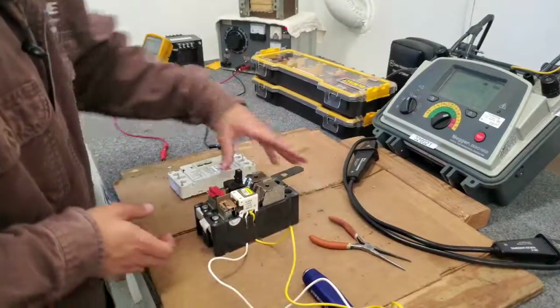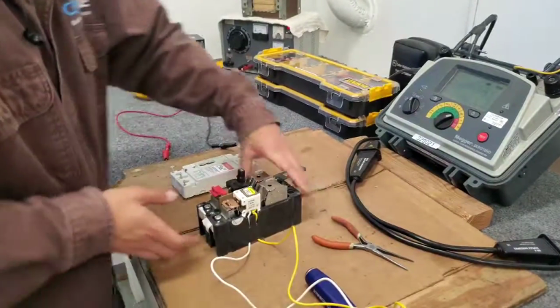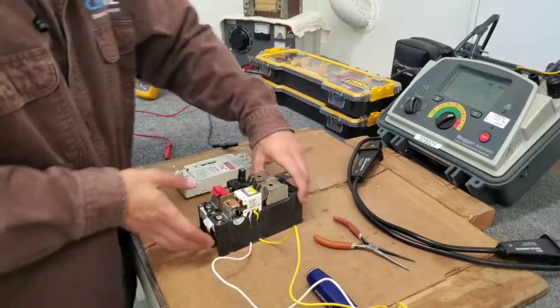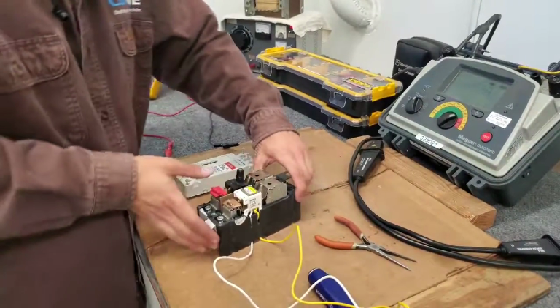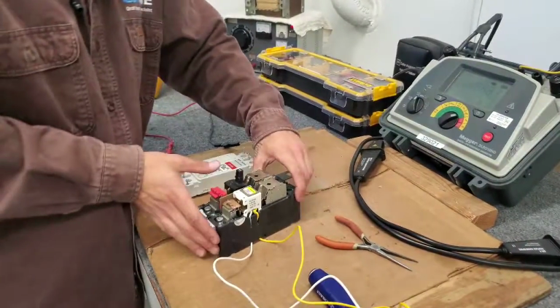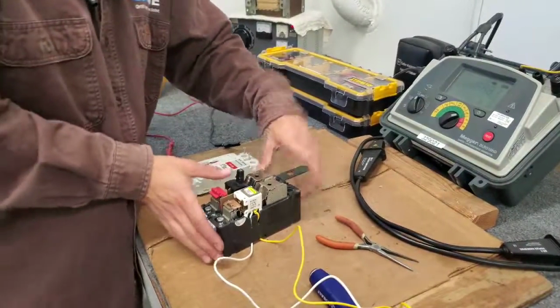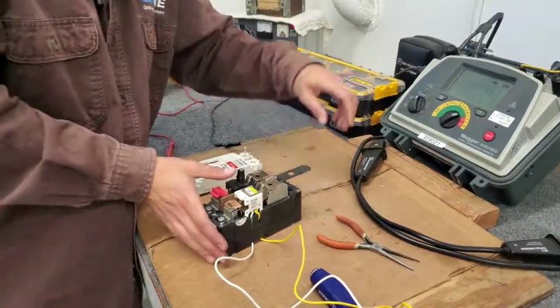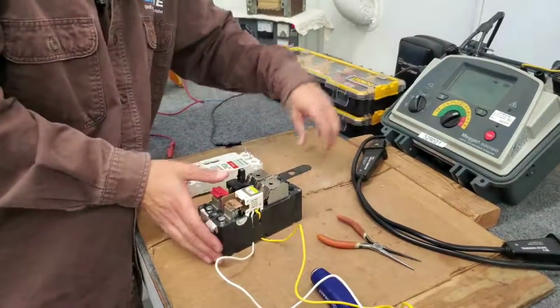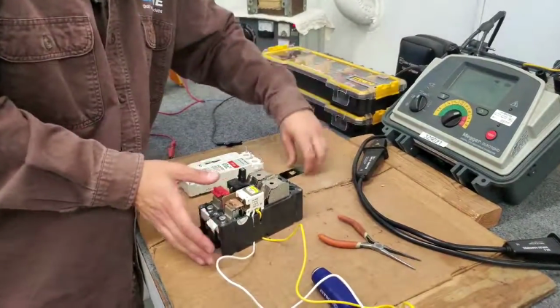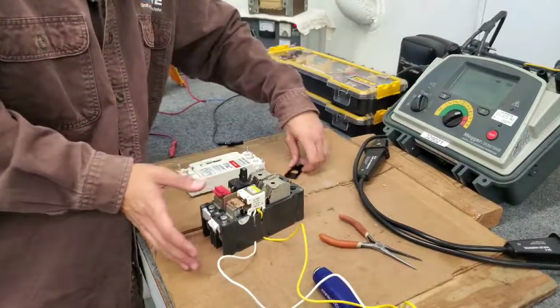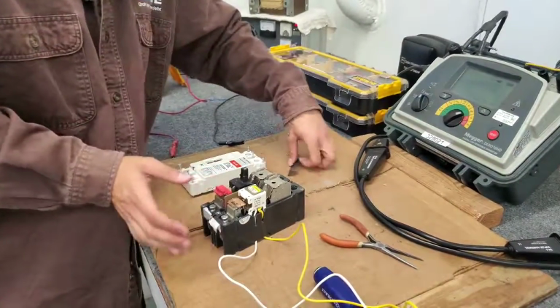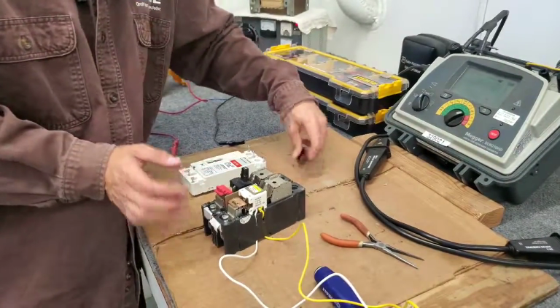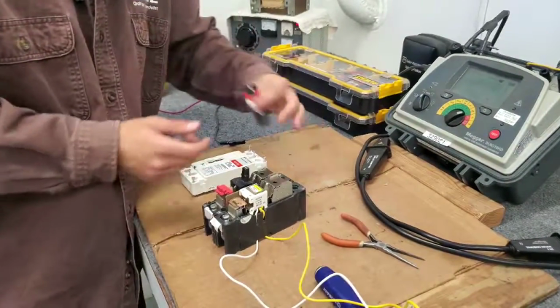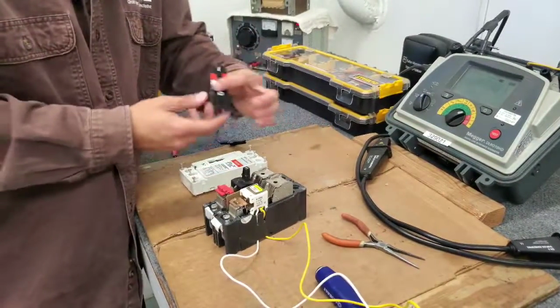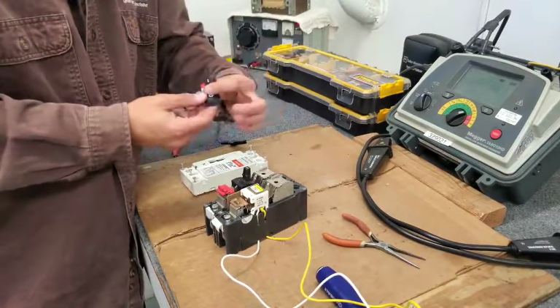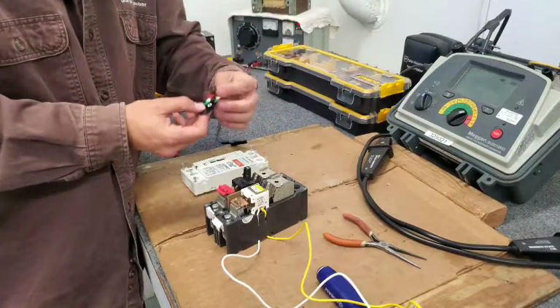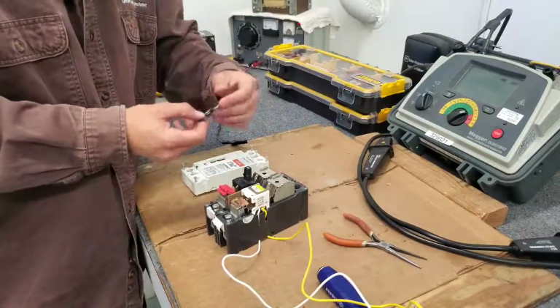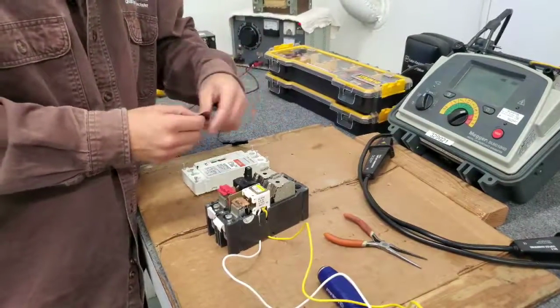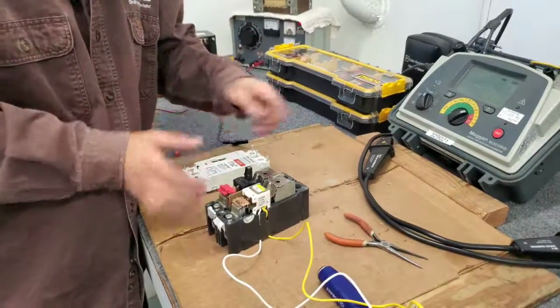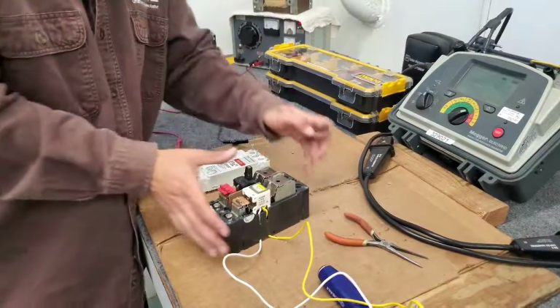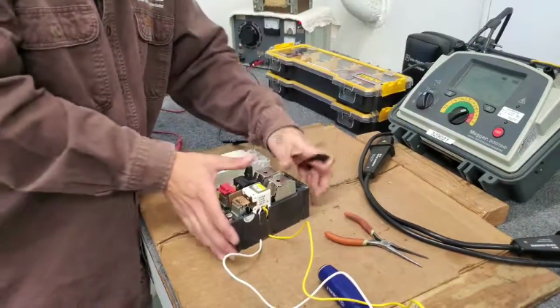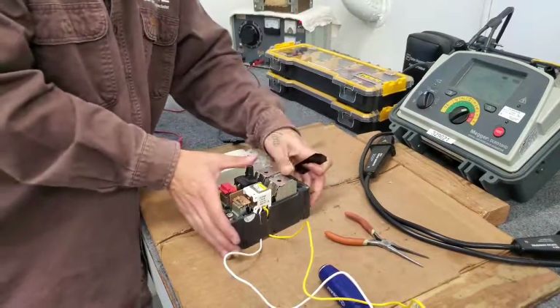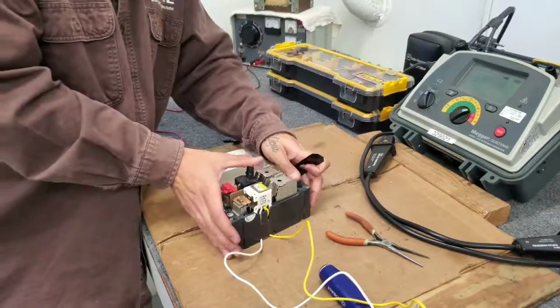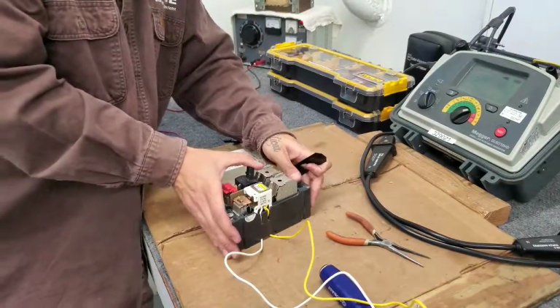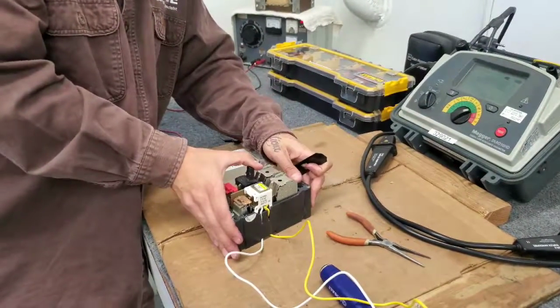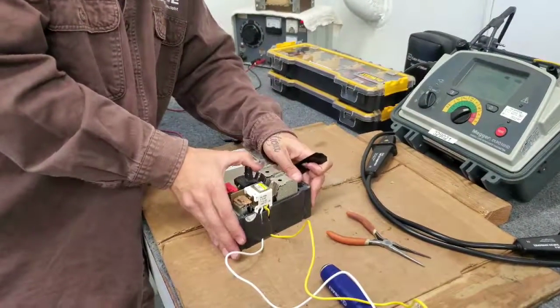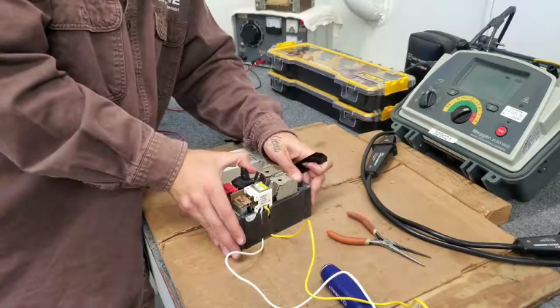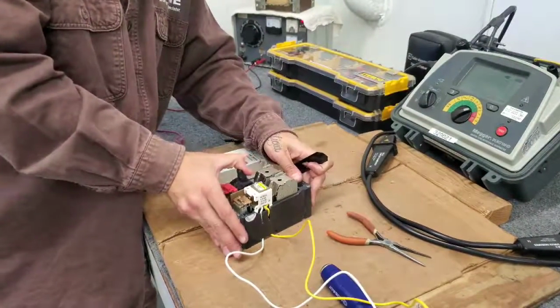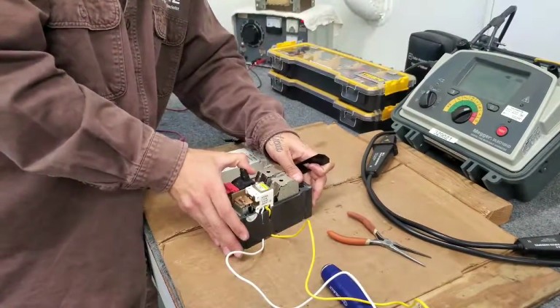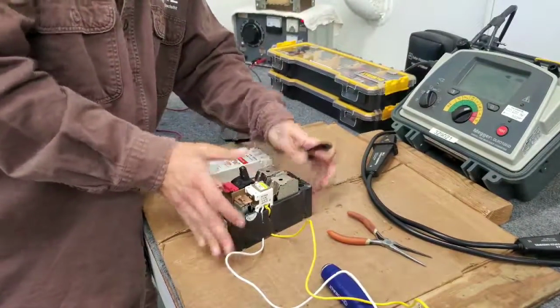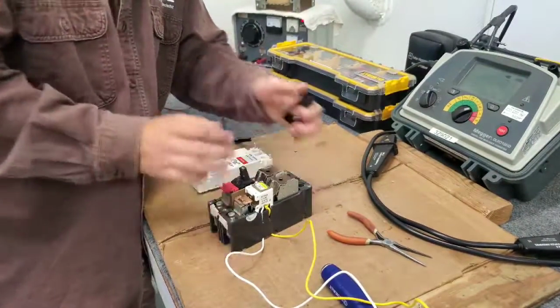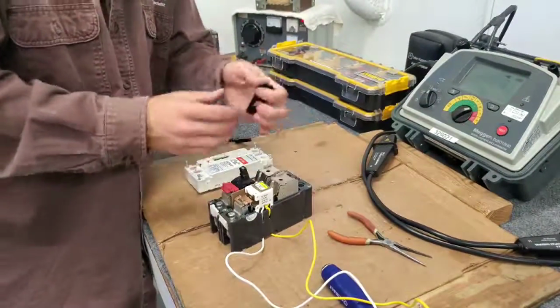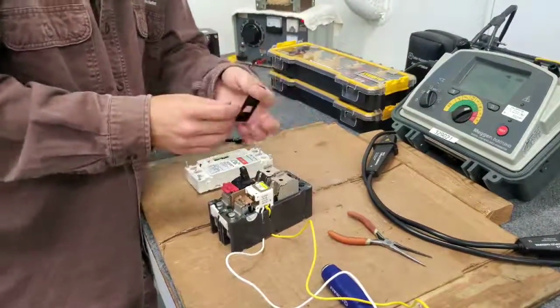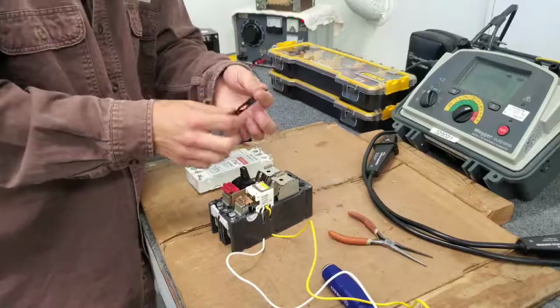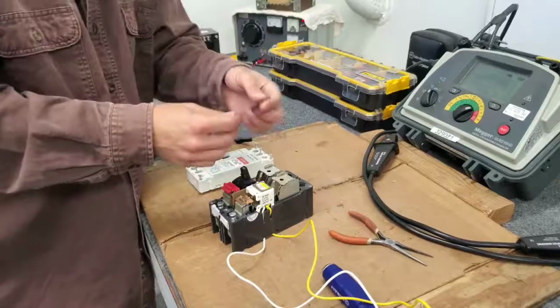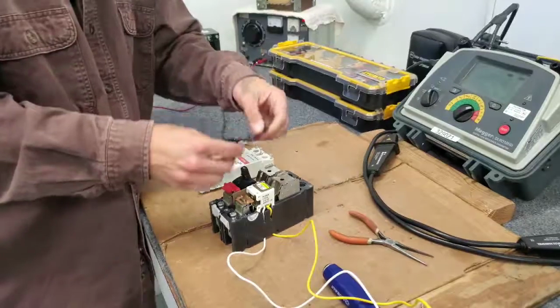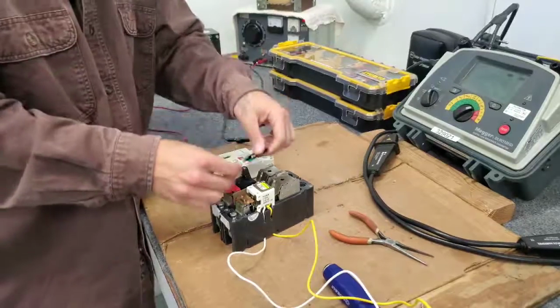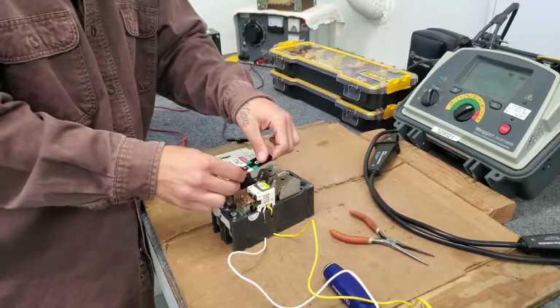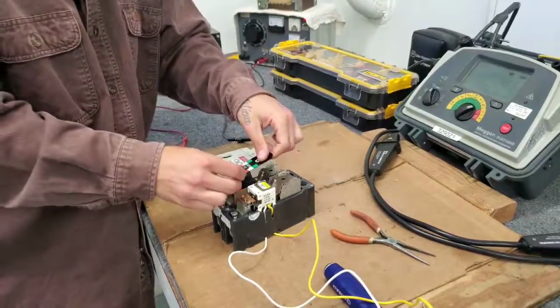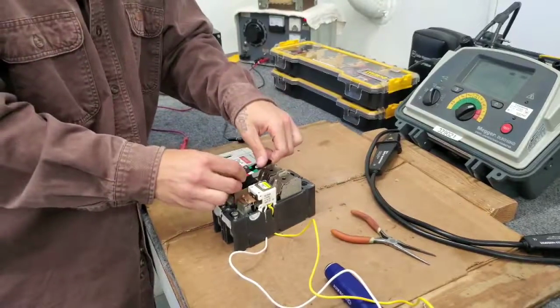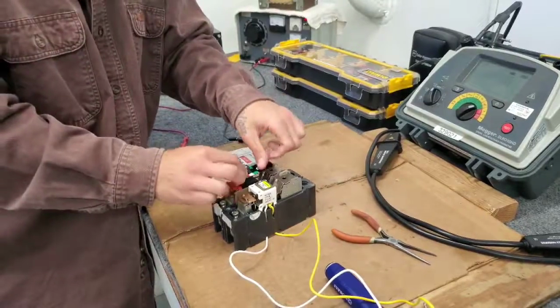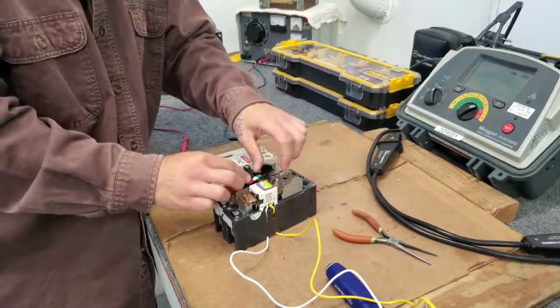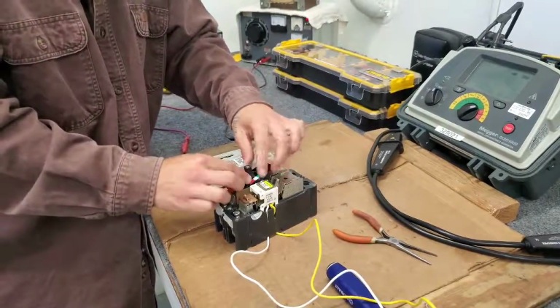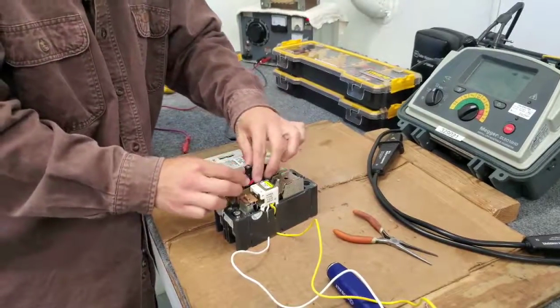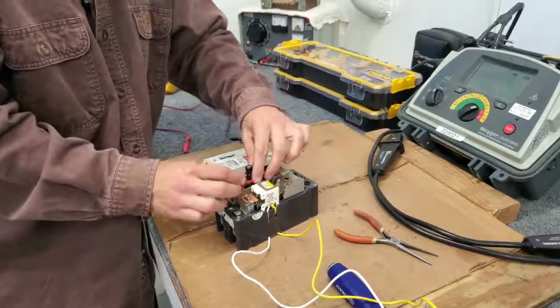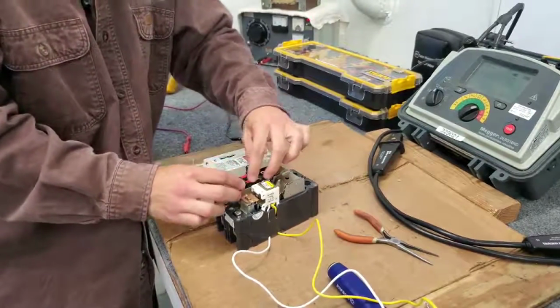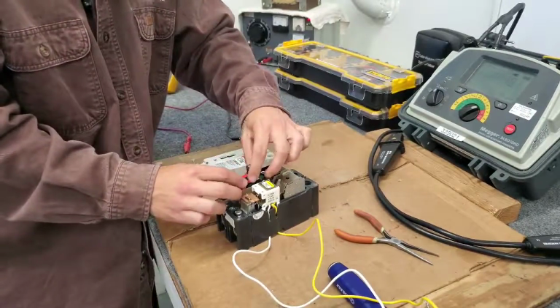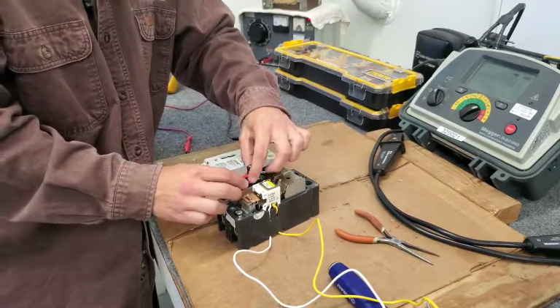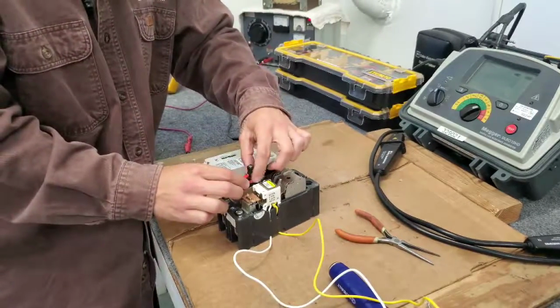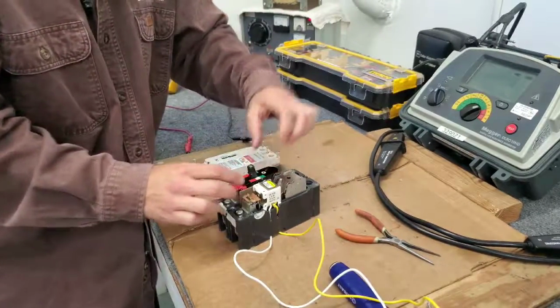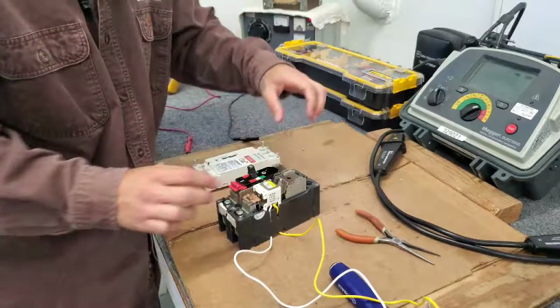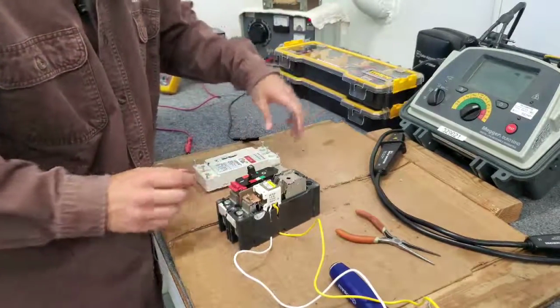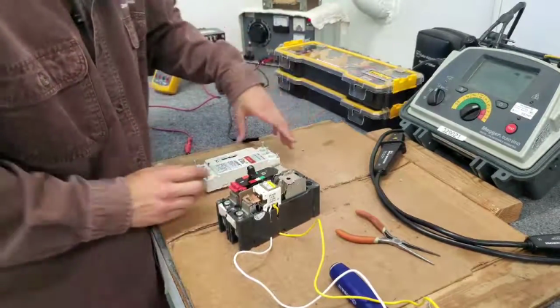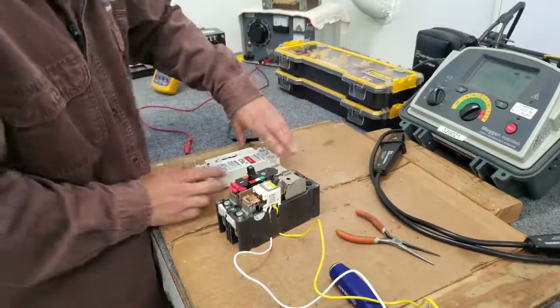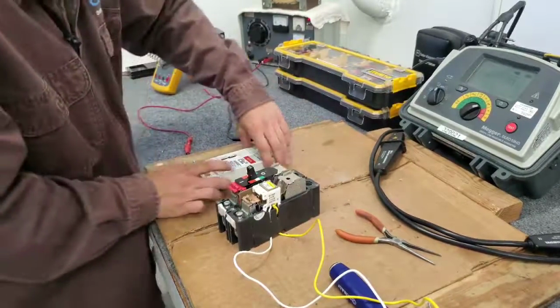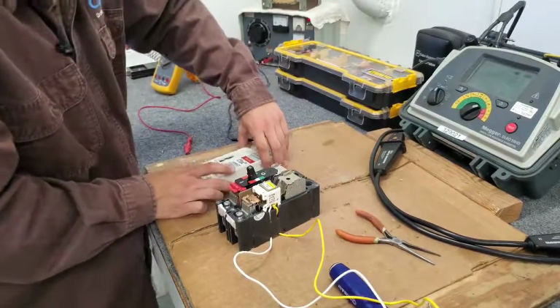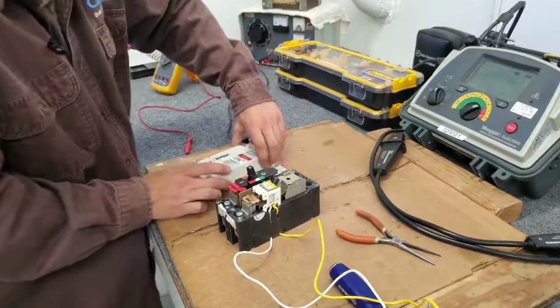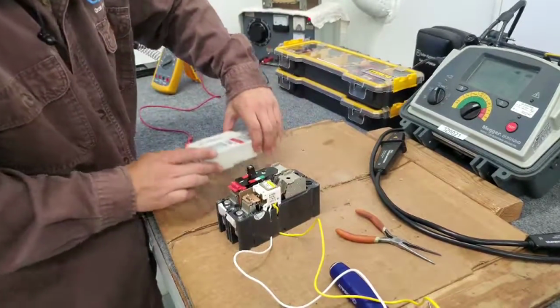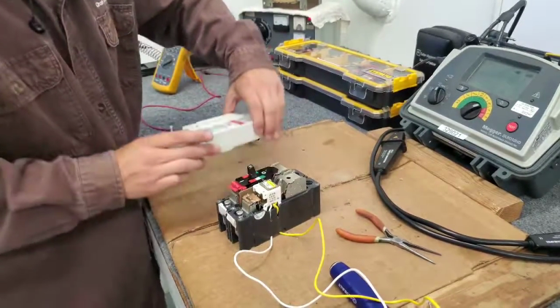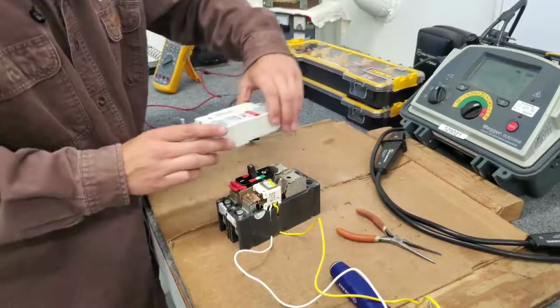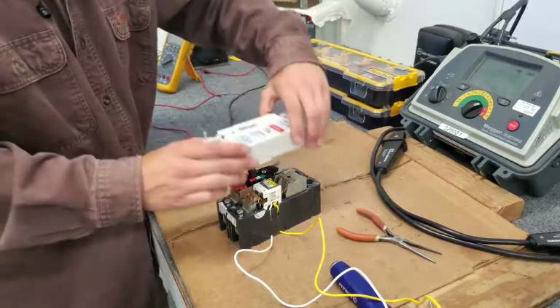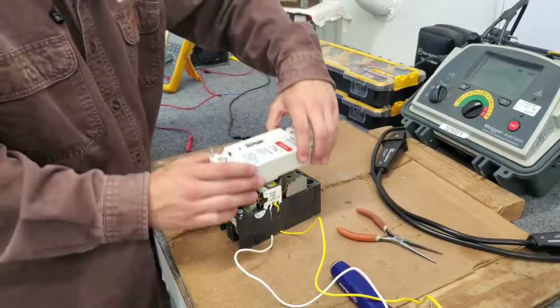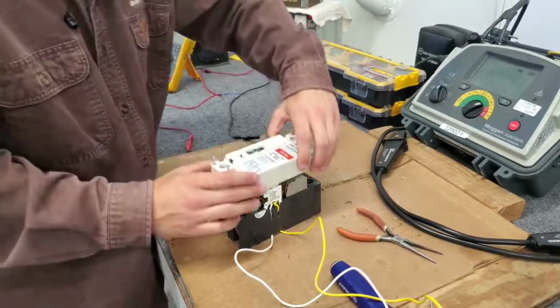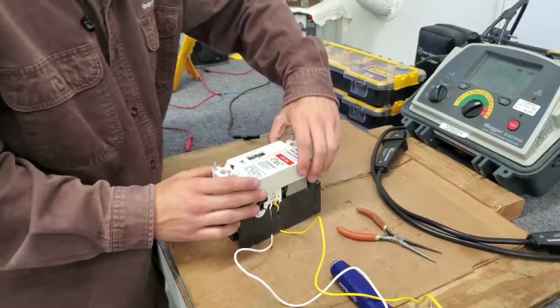We will reset the breaker, reinstall this piece, and go ahead and close up the cover.